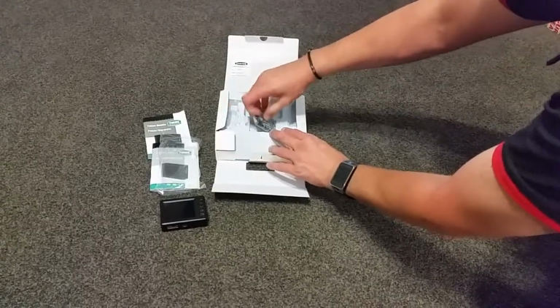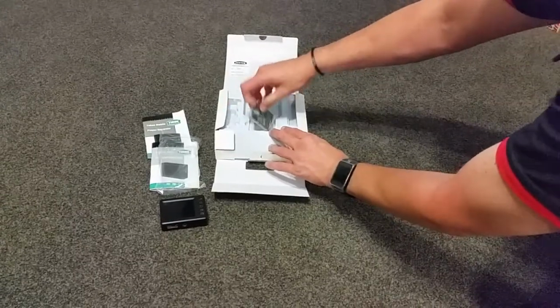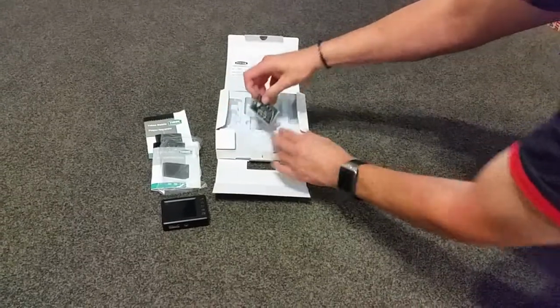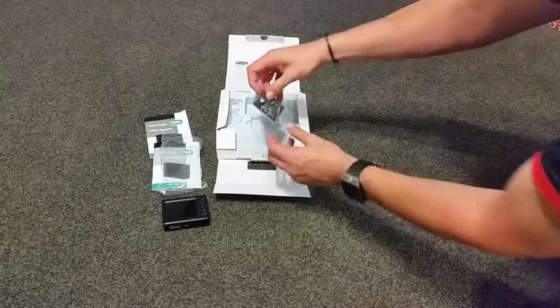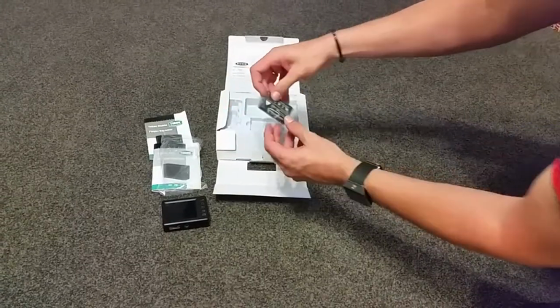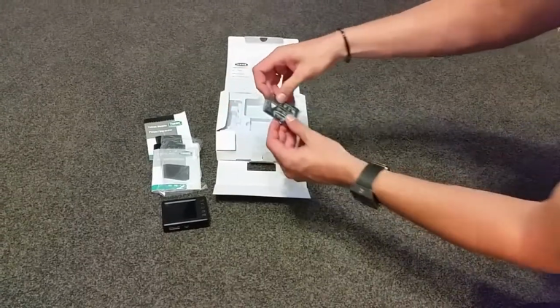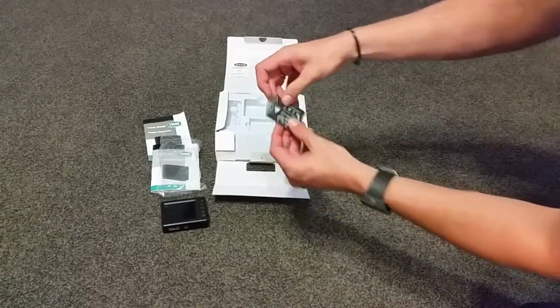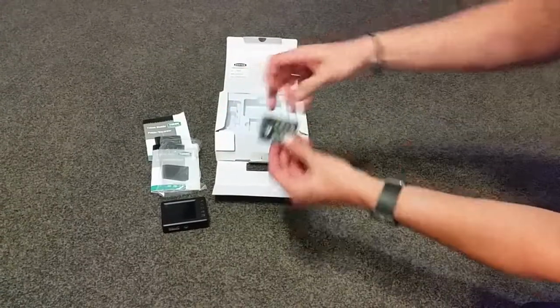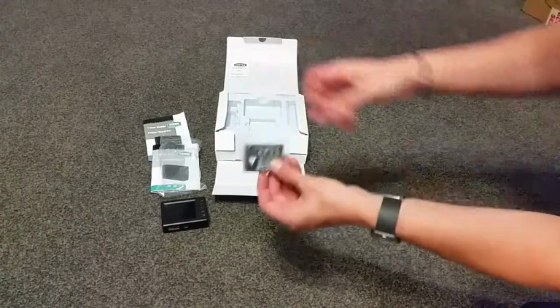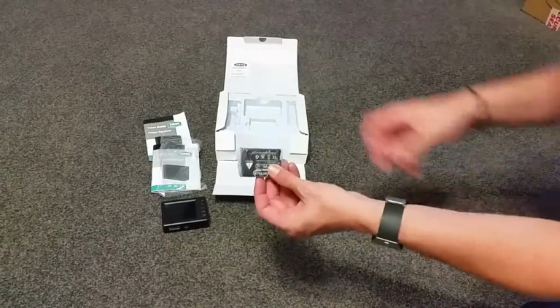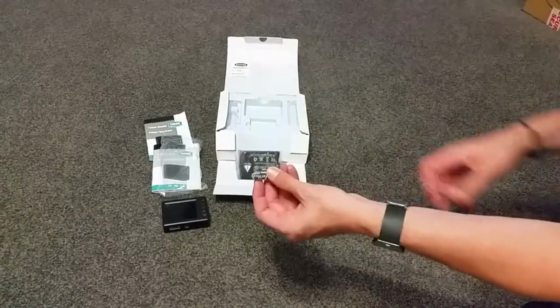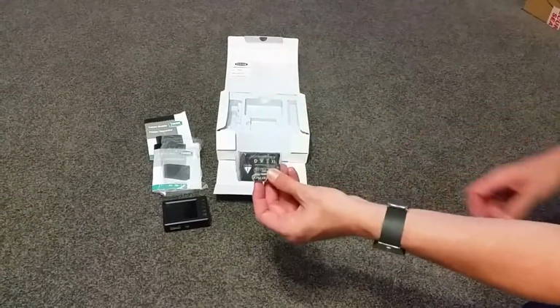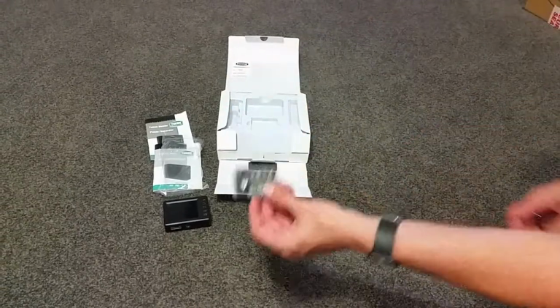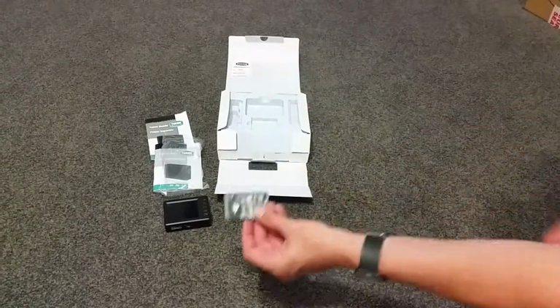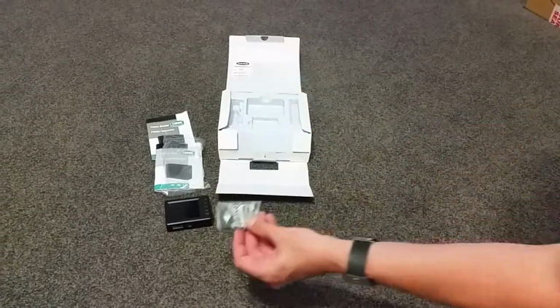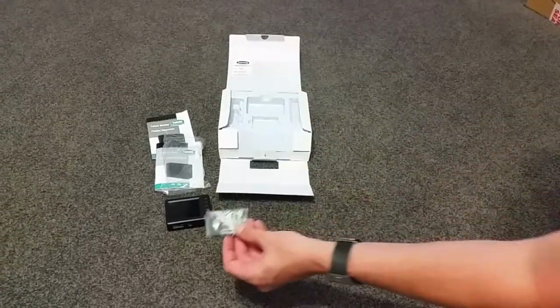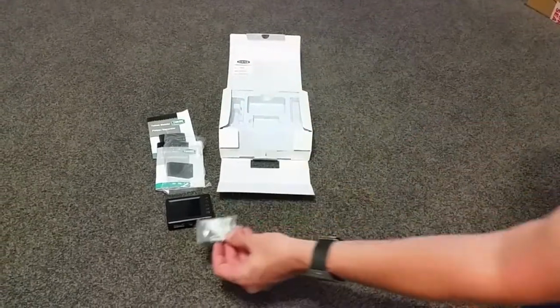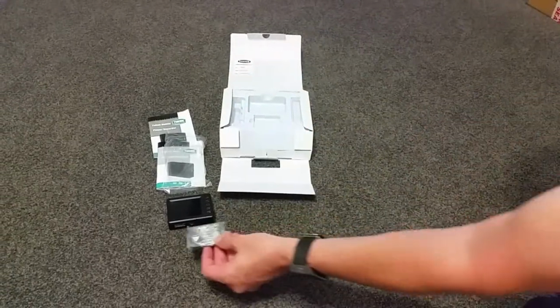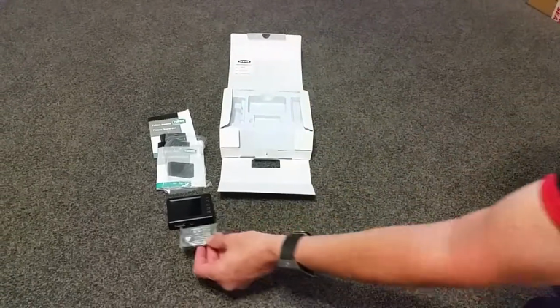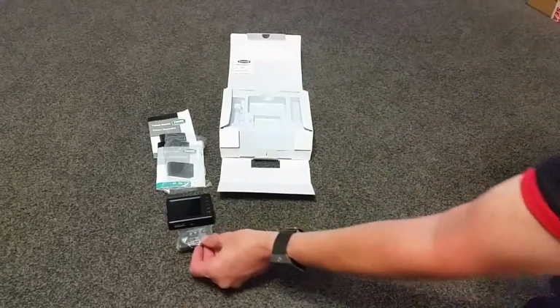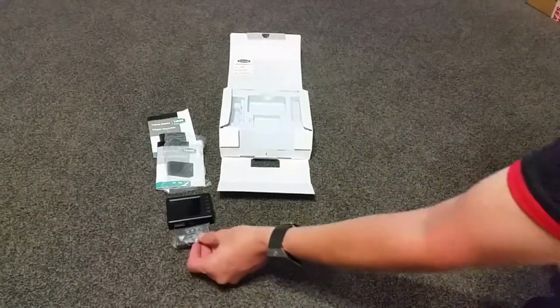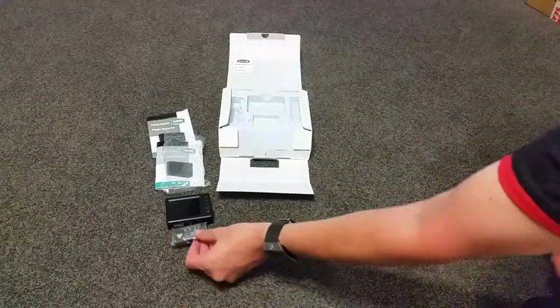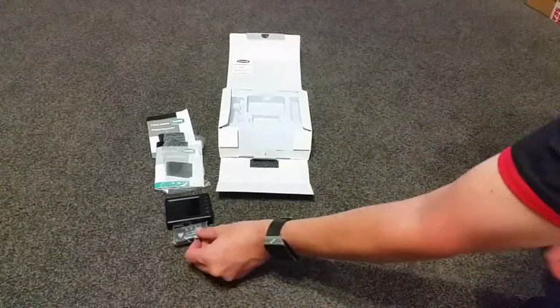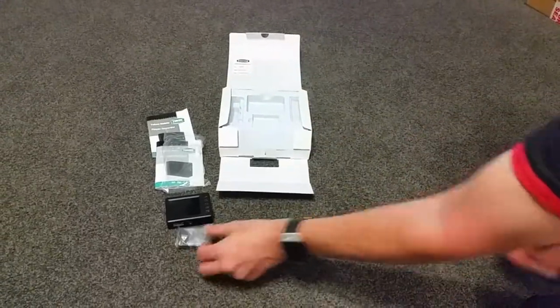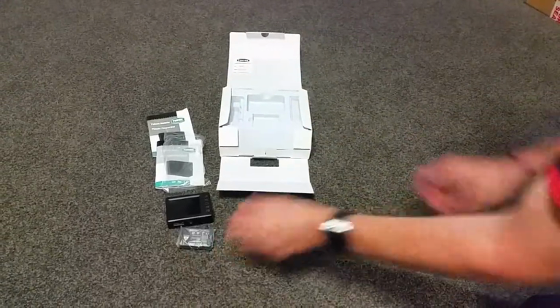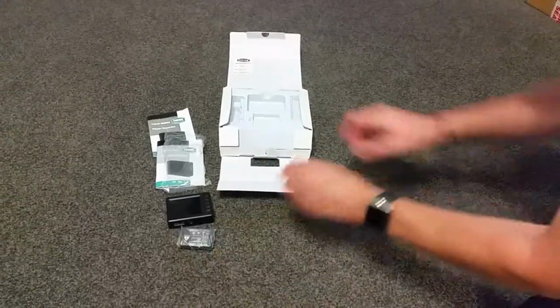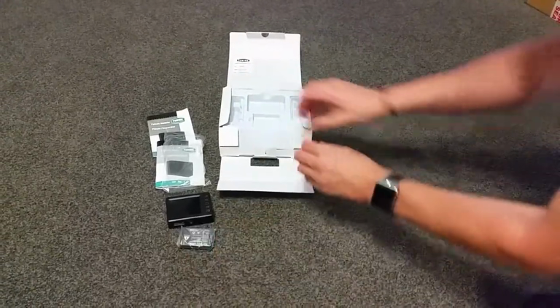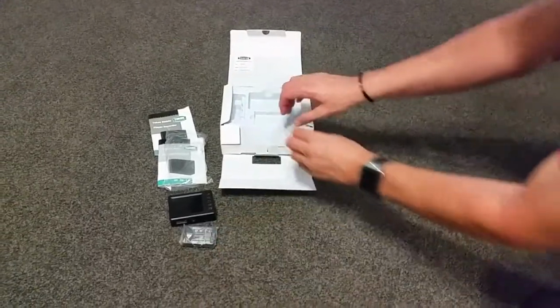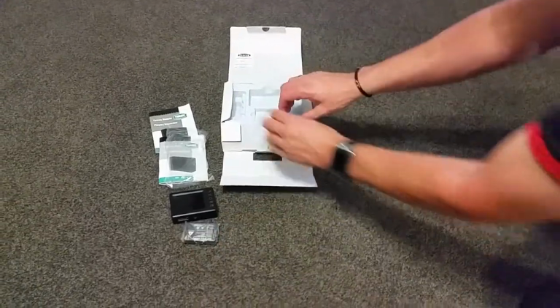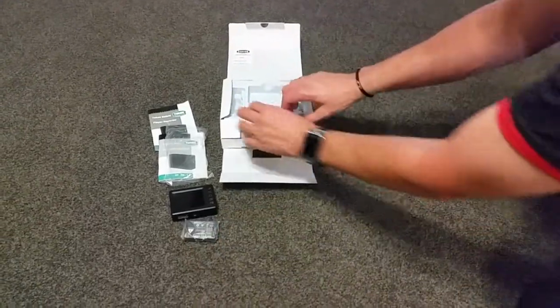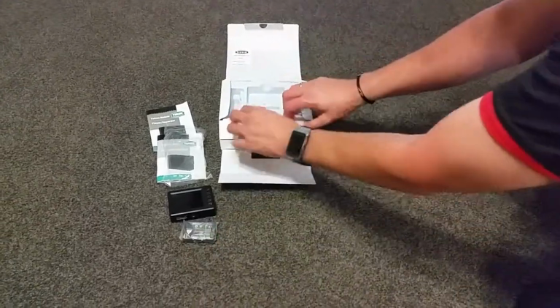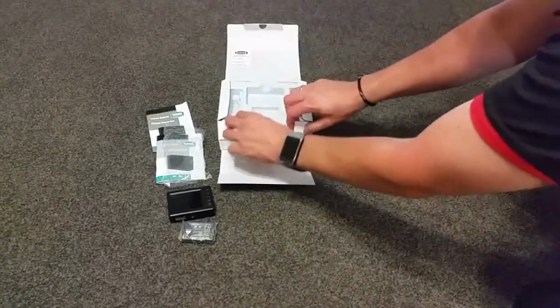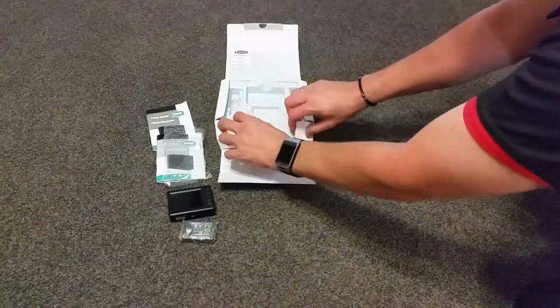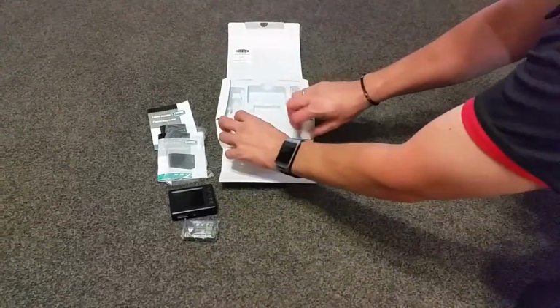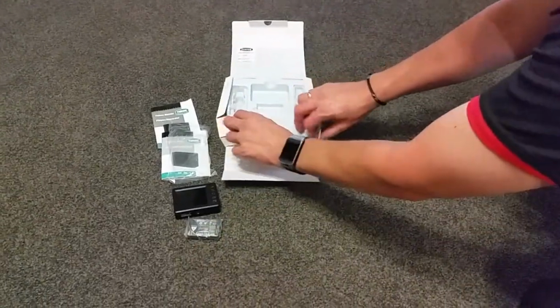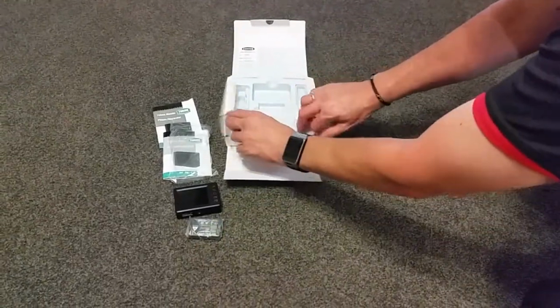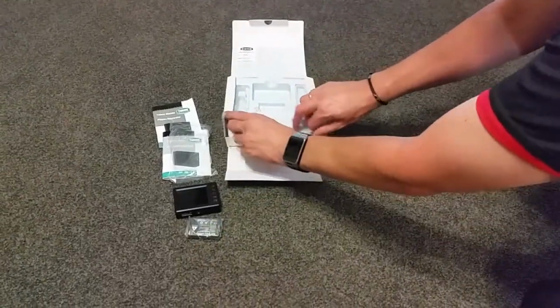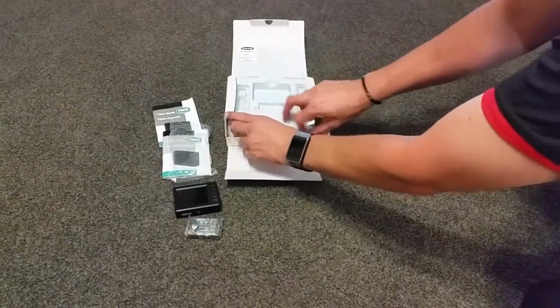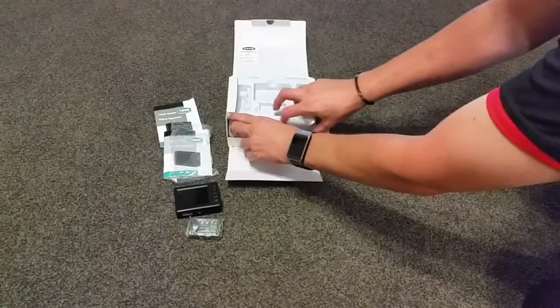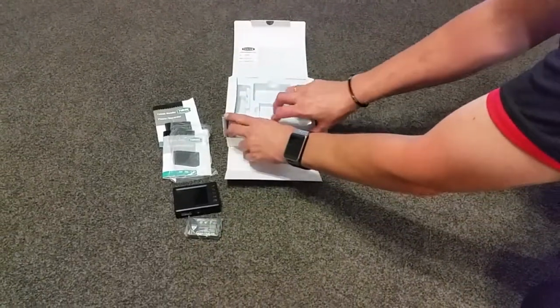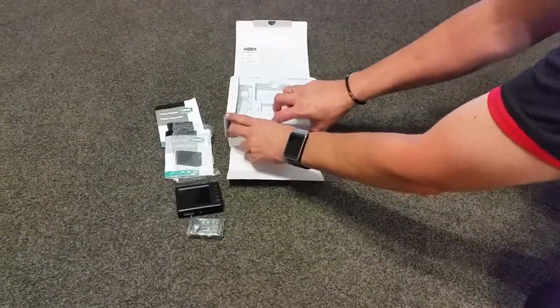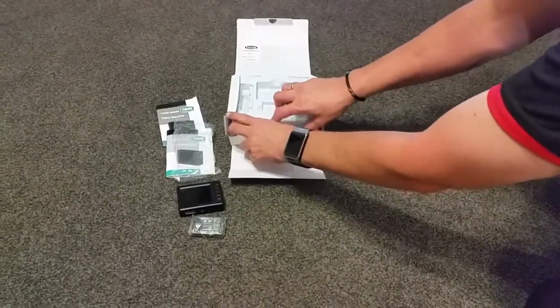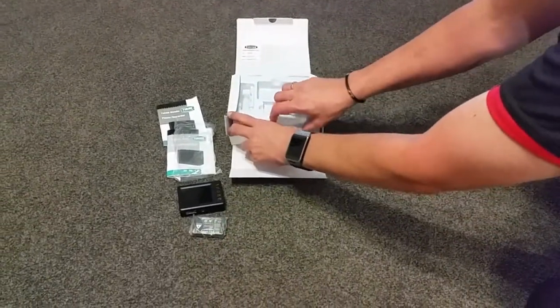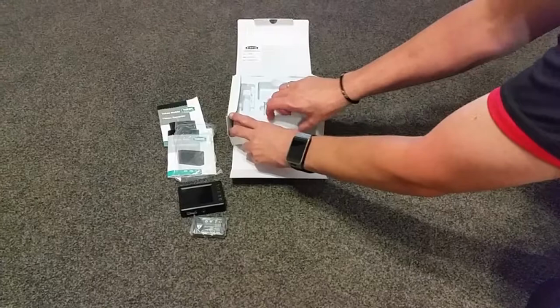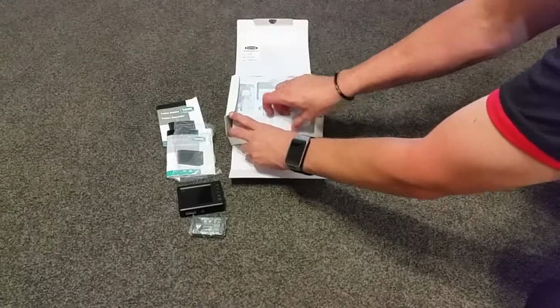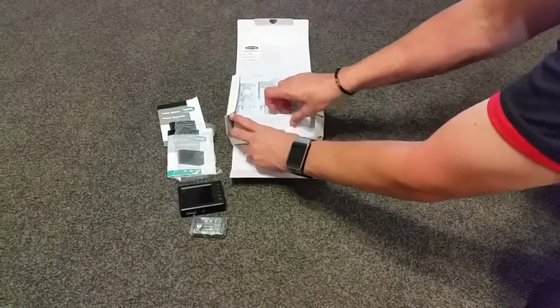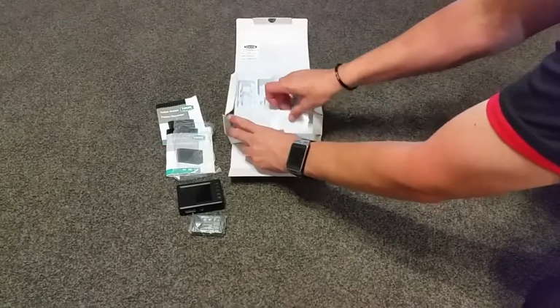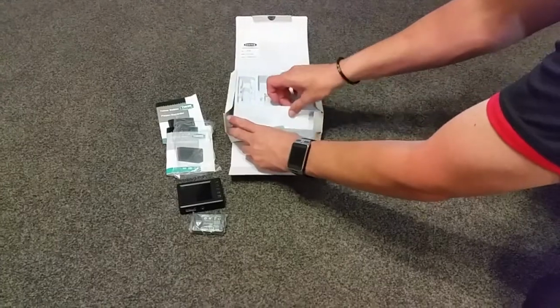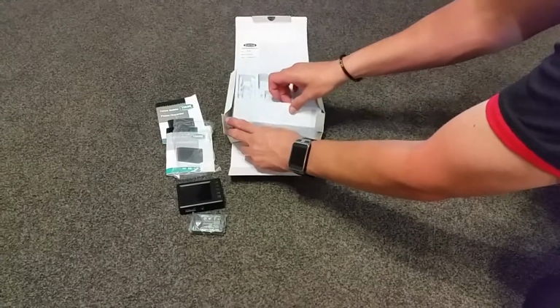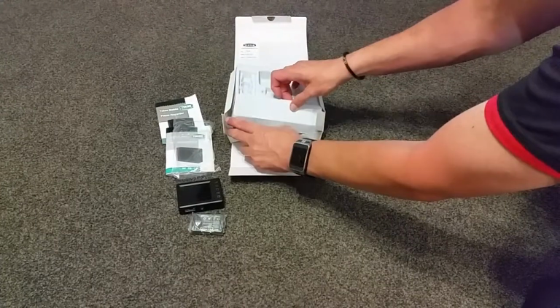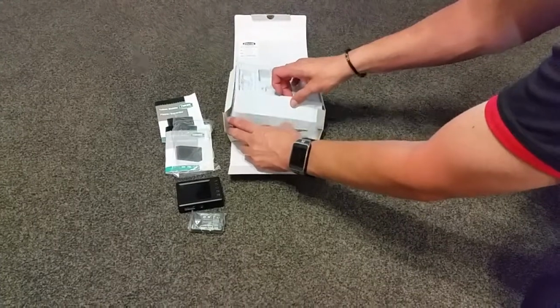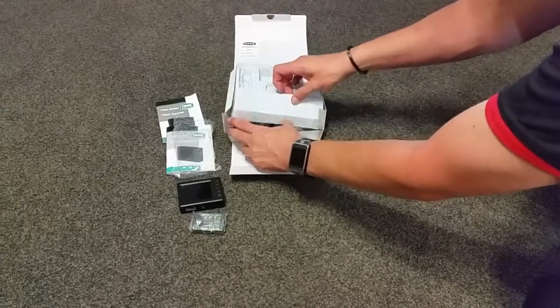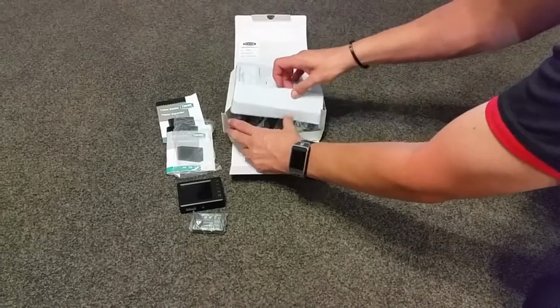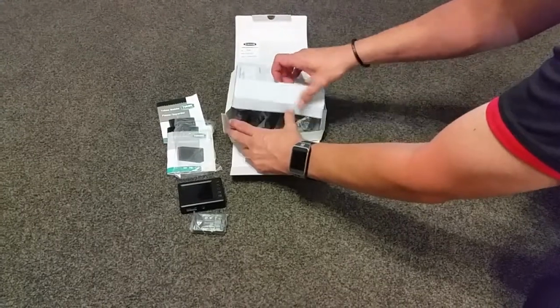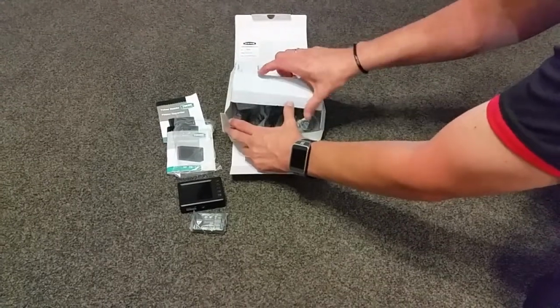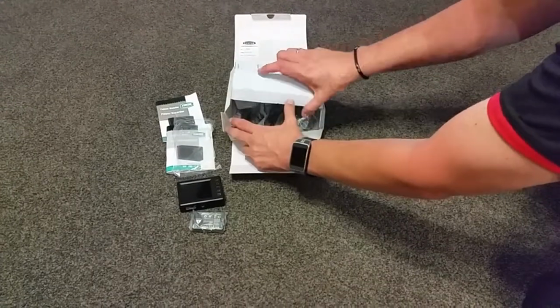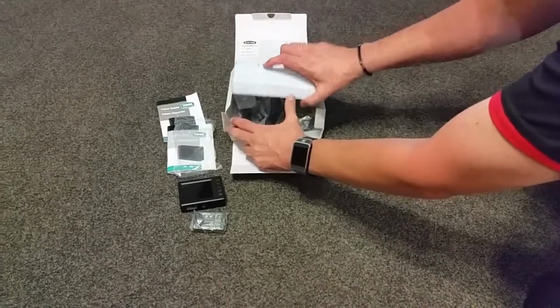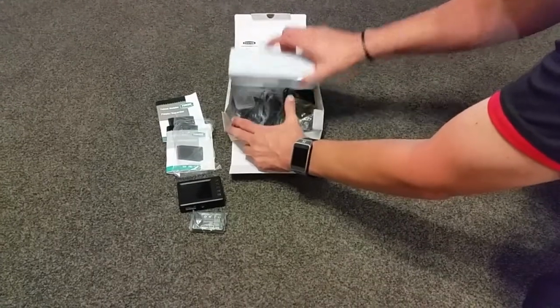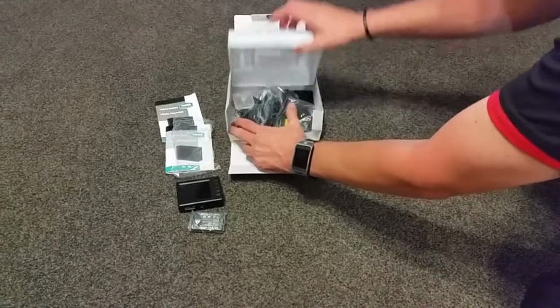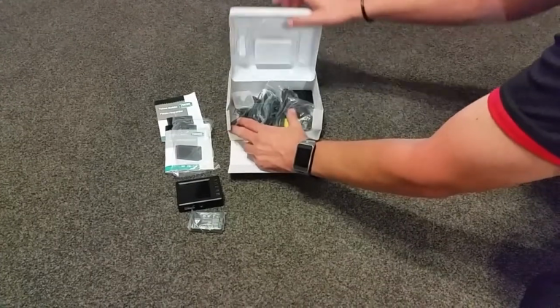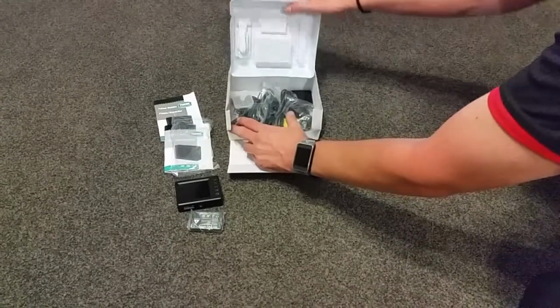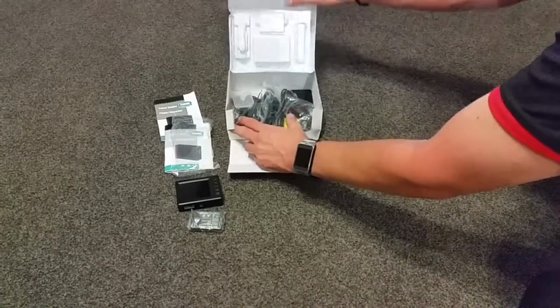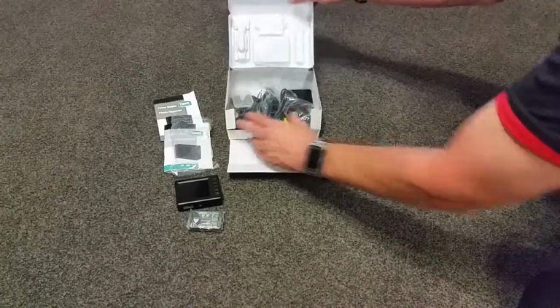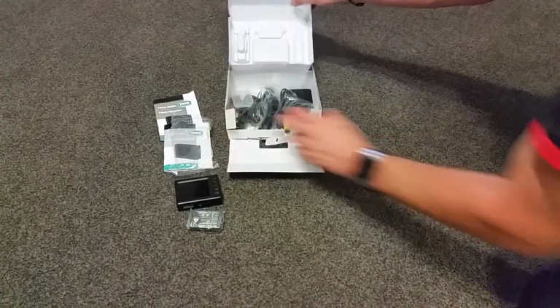Here's the battery that goes in the unit, and underneath here we have the rest of the goodies.